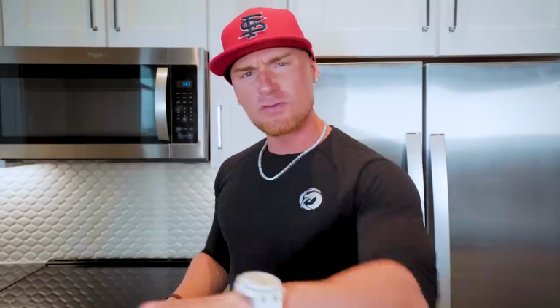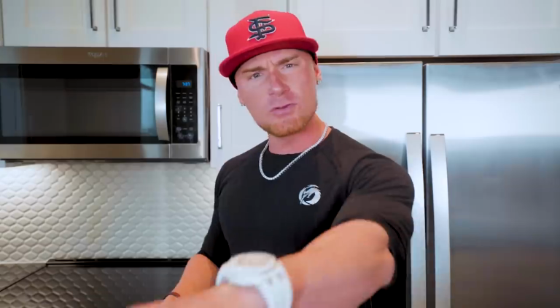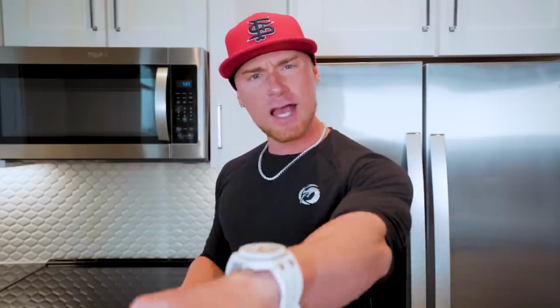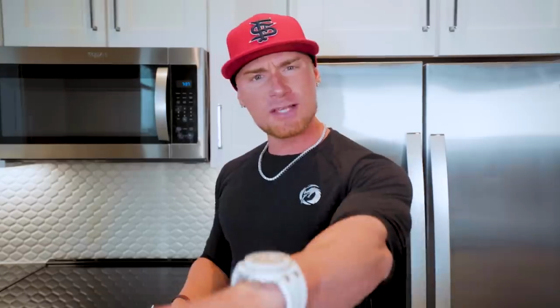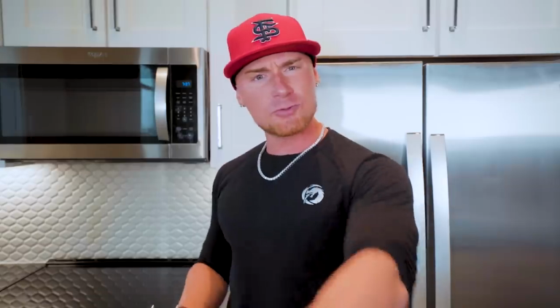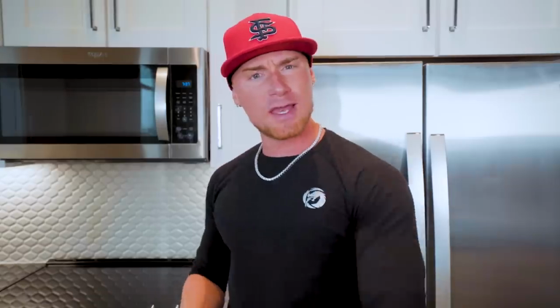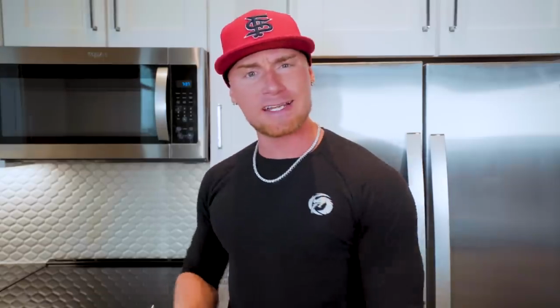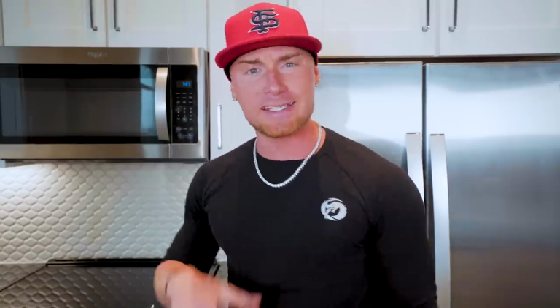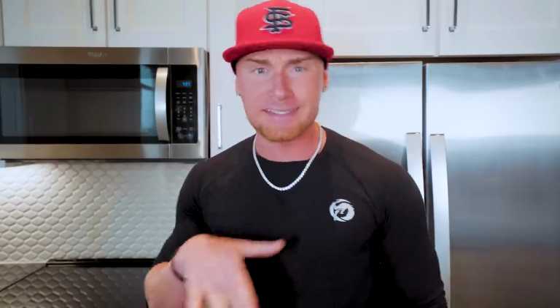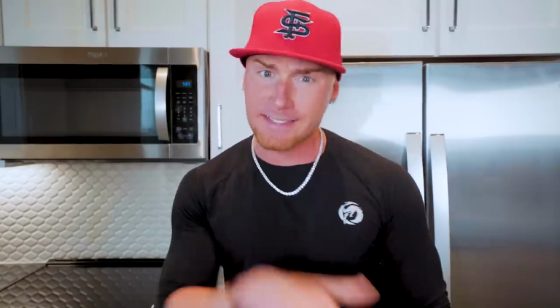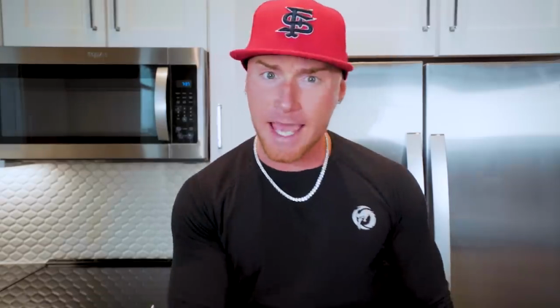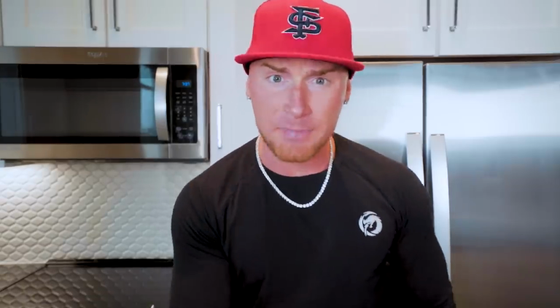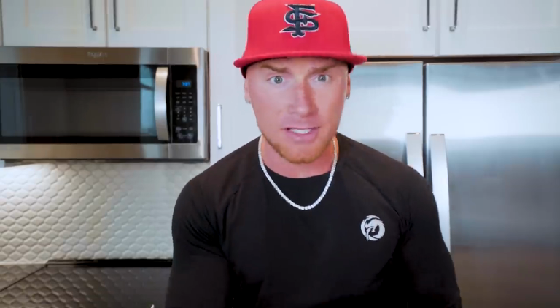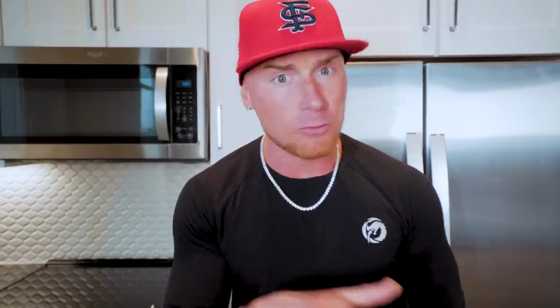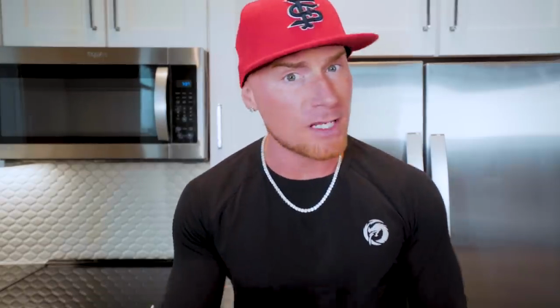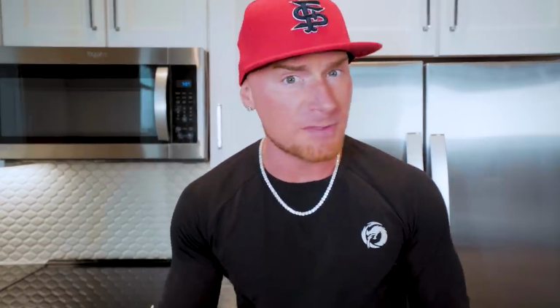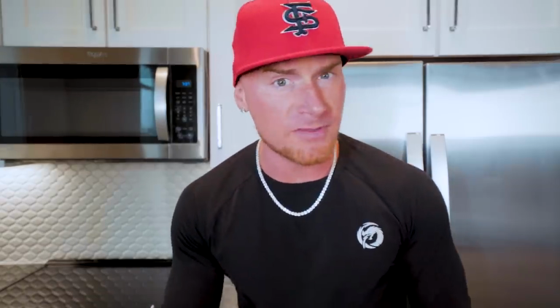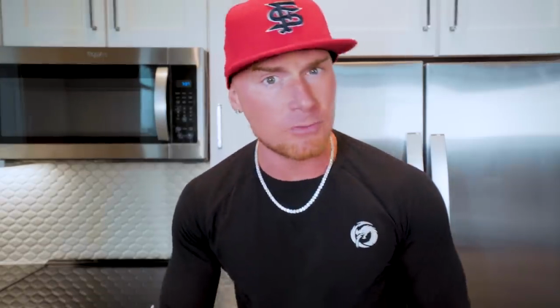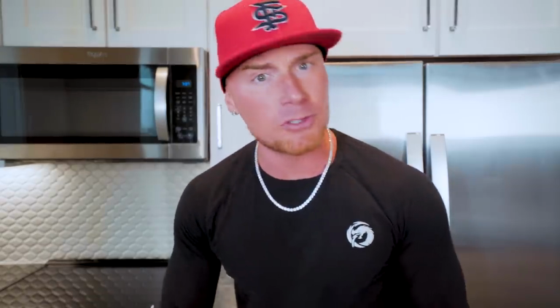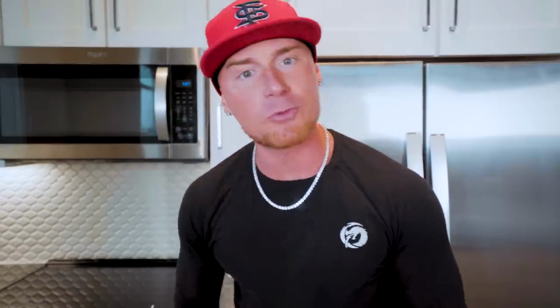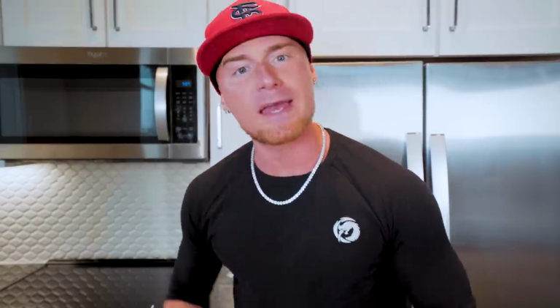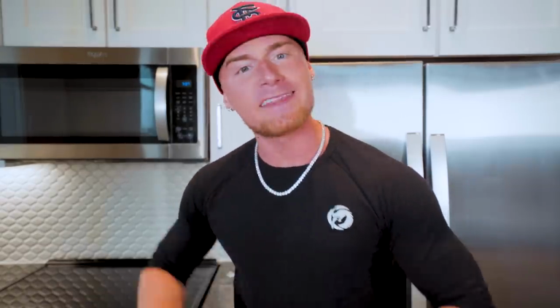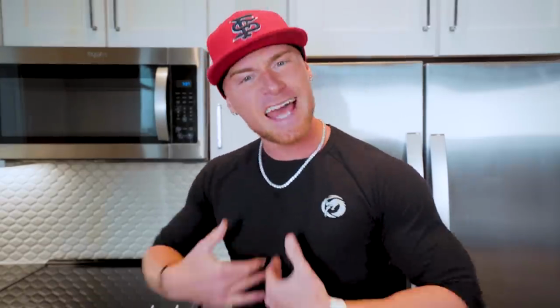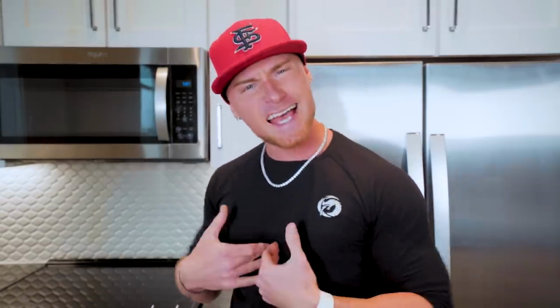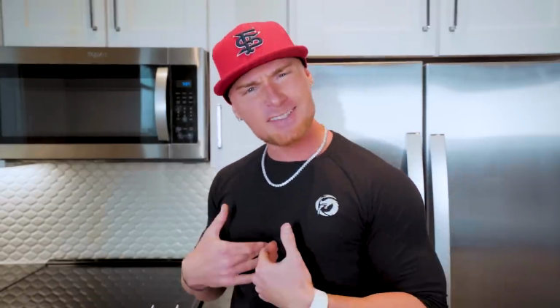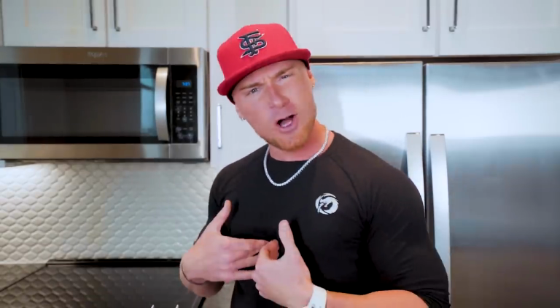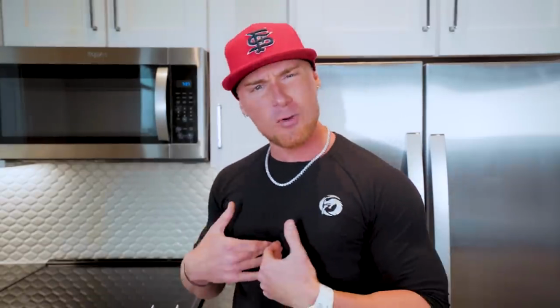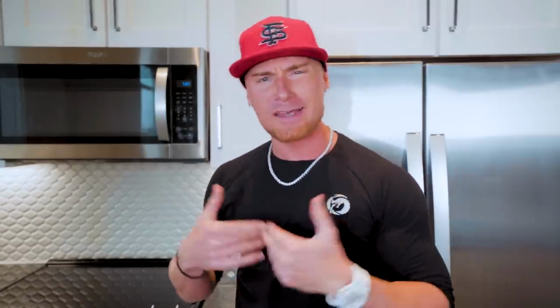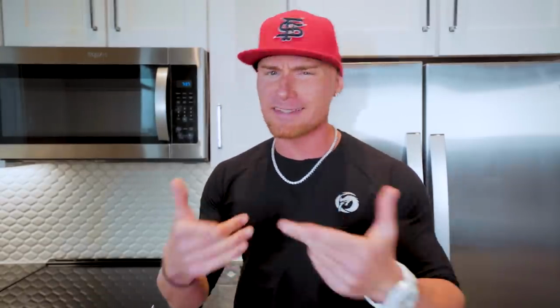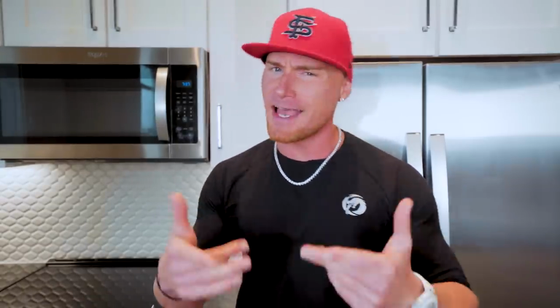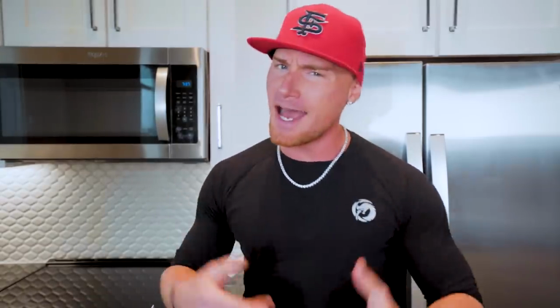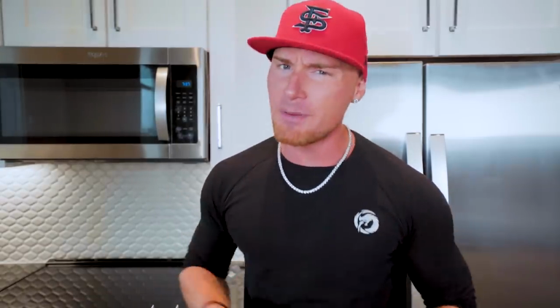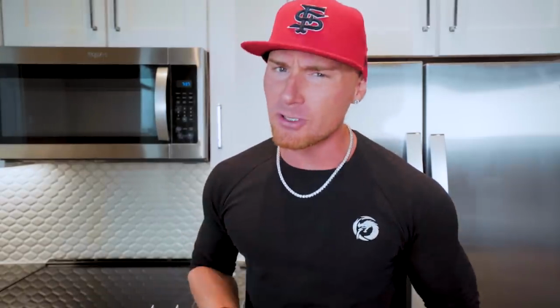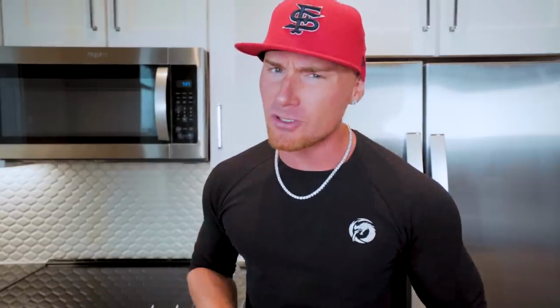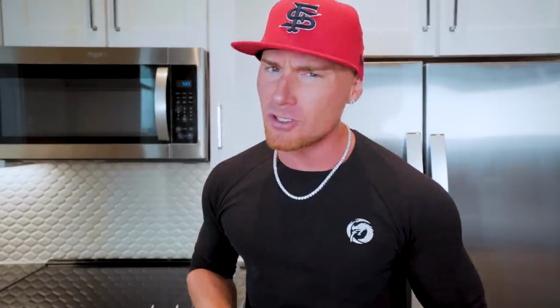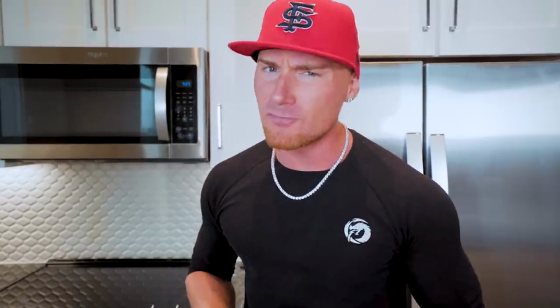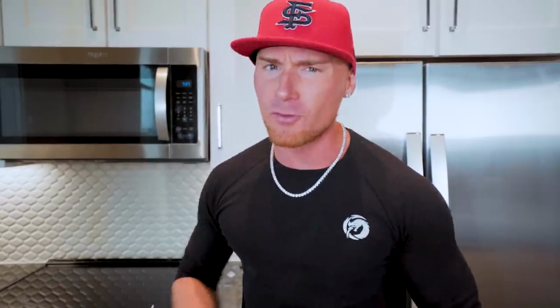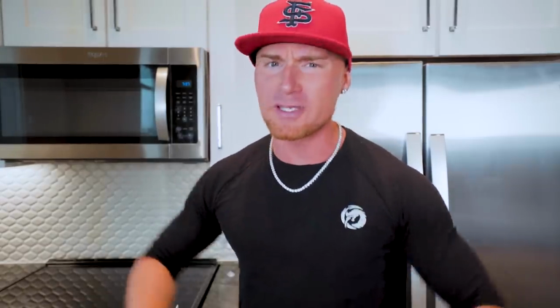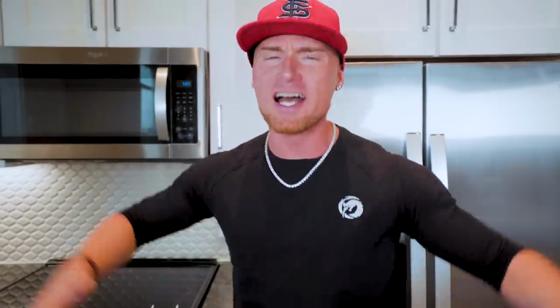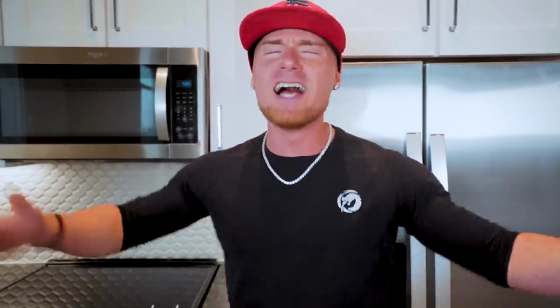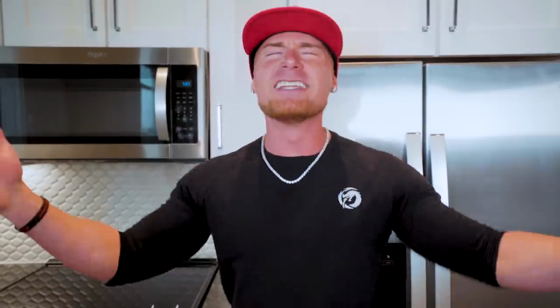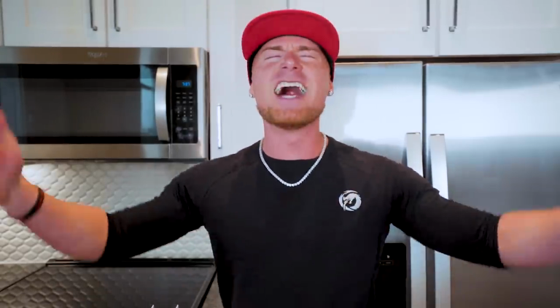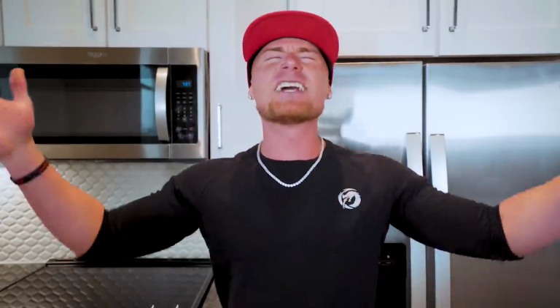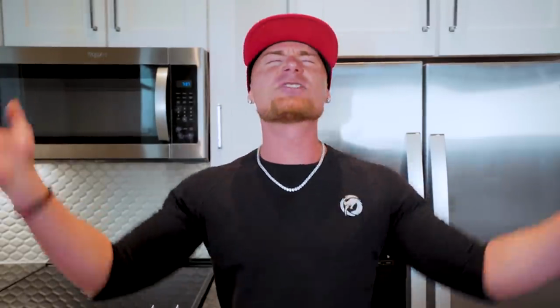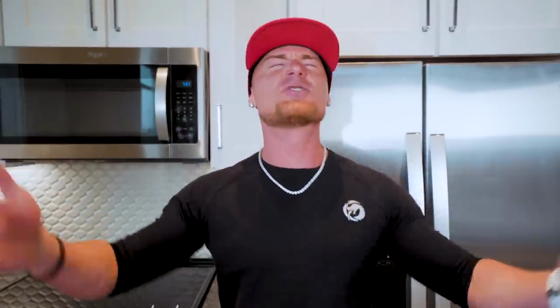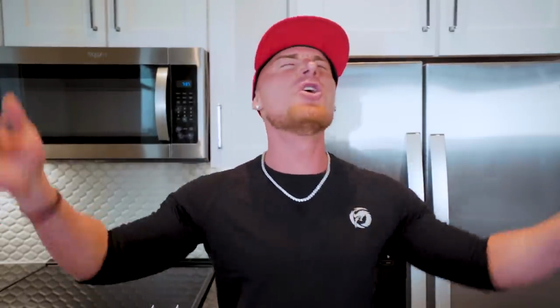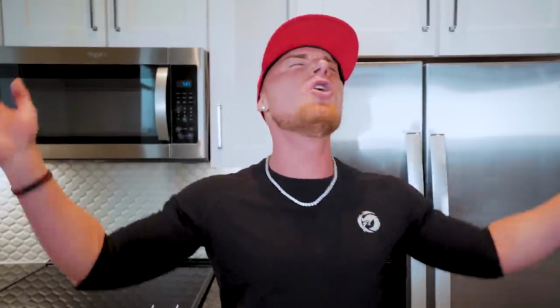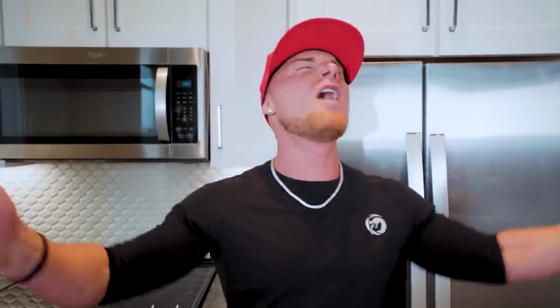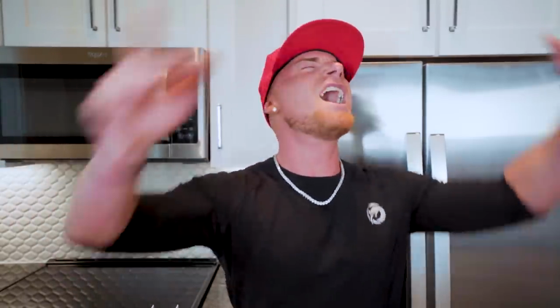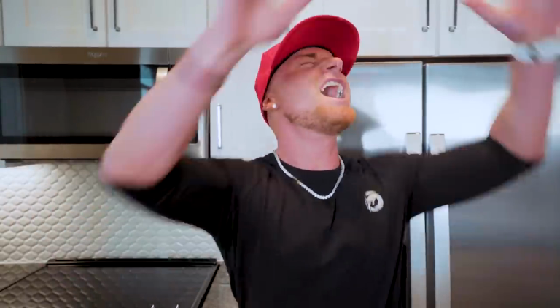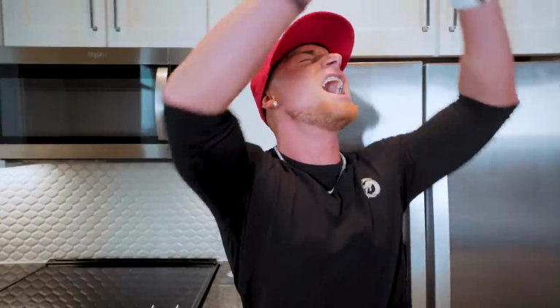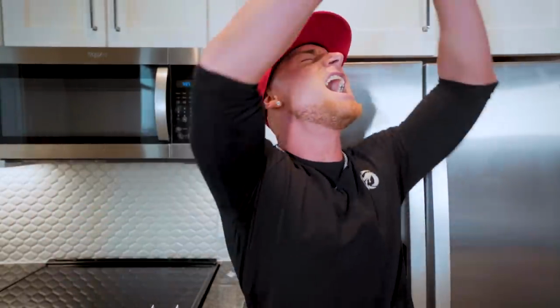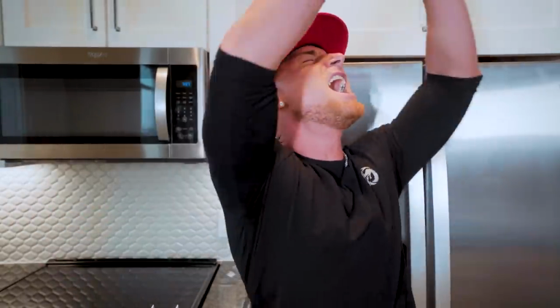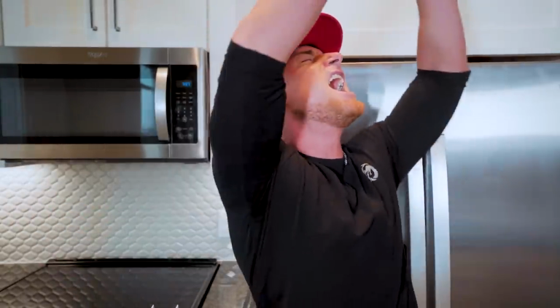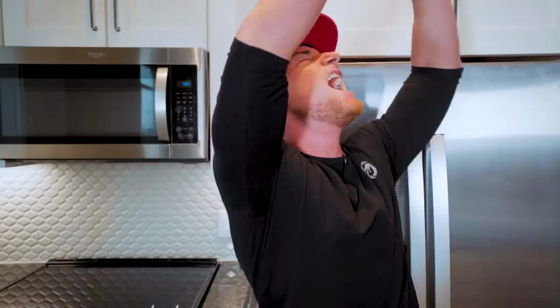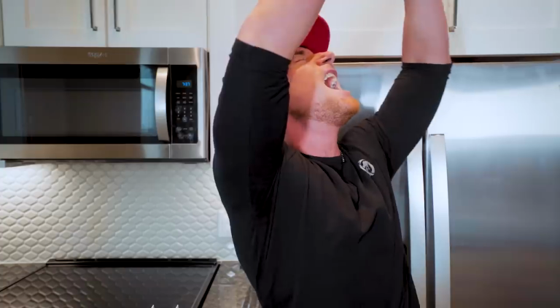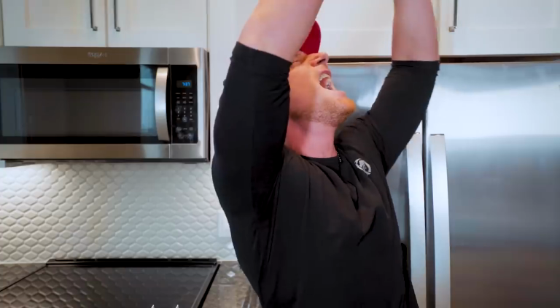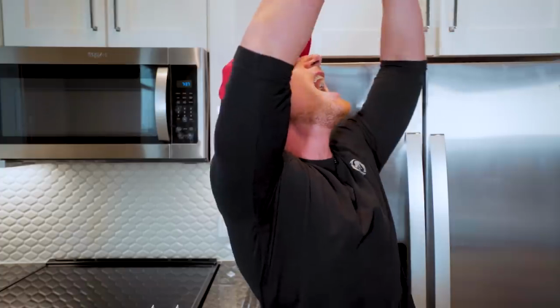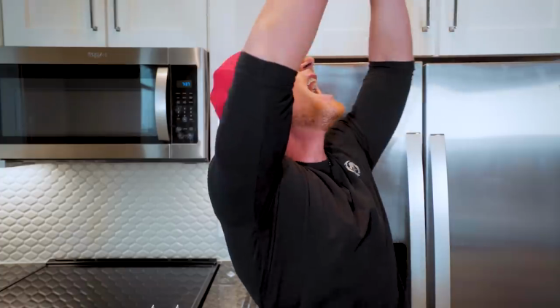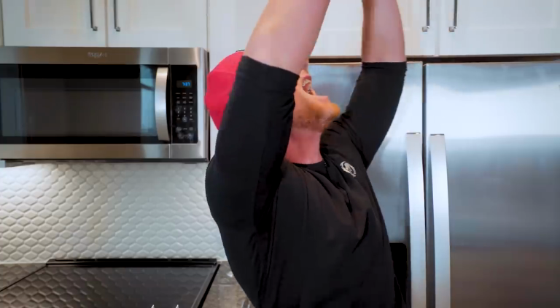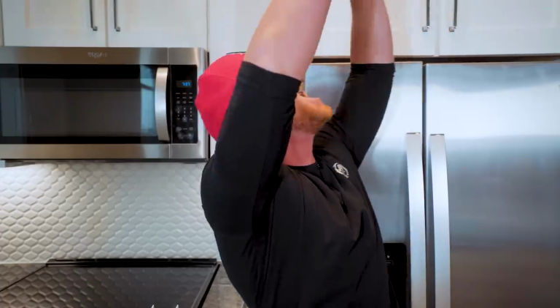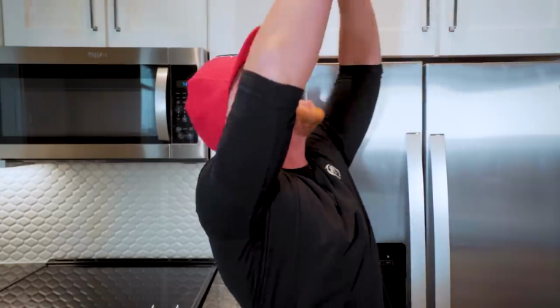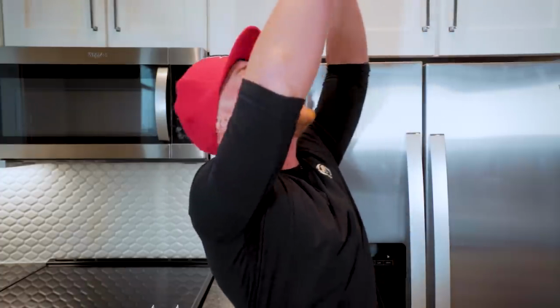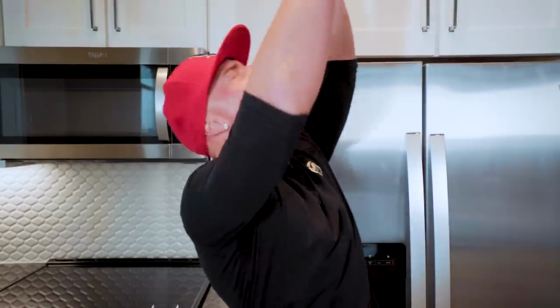So if you guys are ready to get this epic recipe video underway, then as always, I'm here to cook for you. Let's do it.